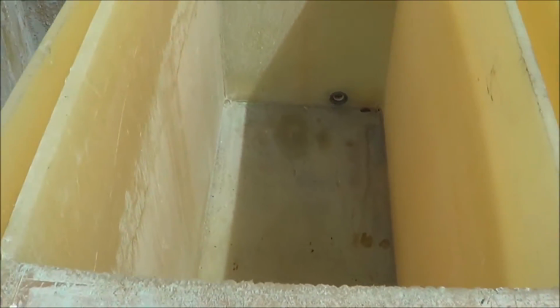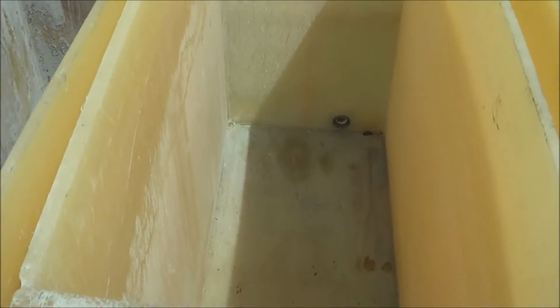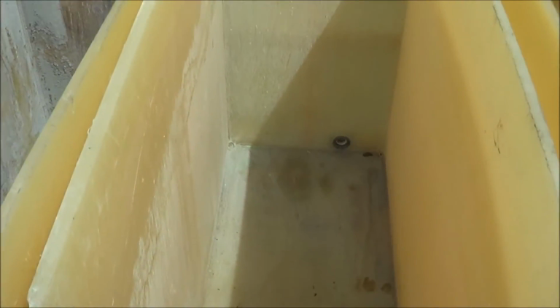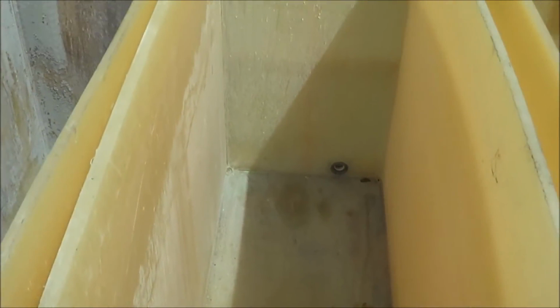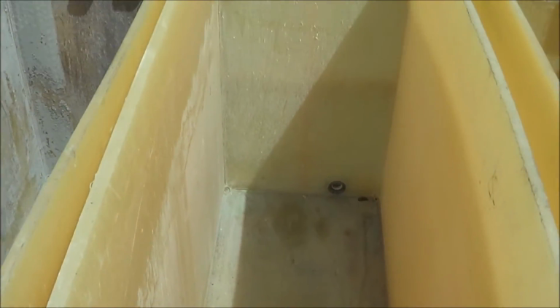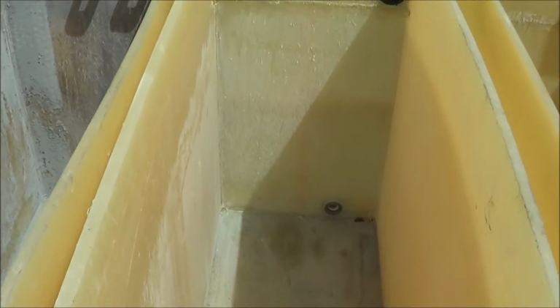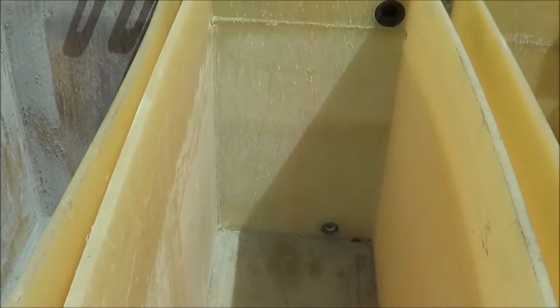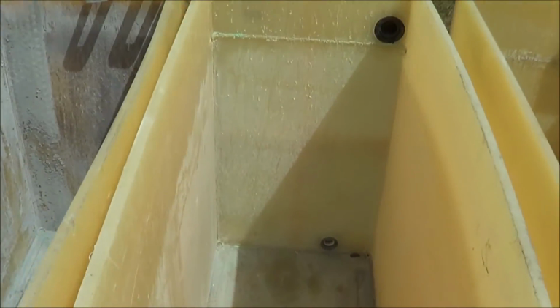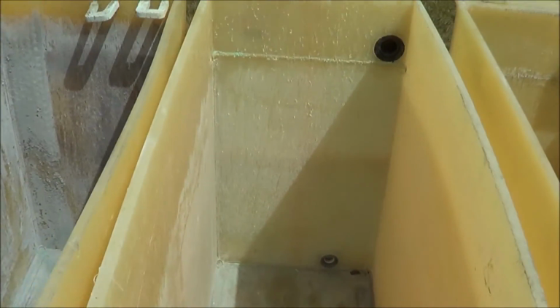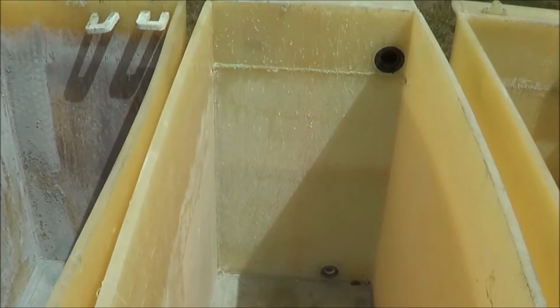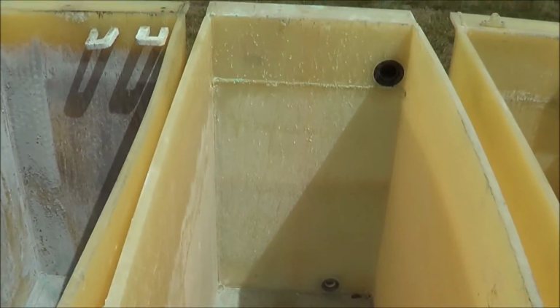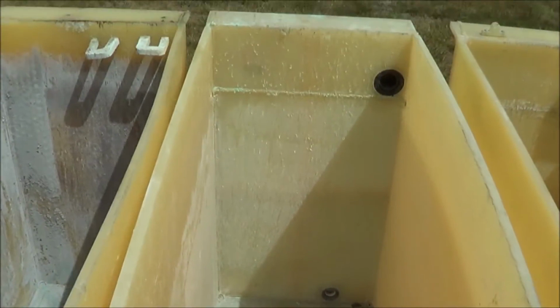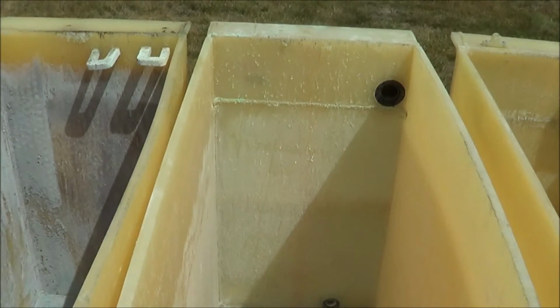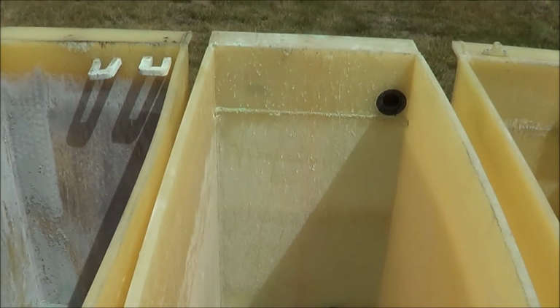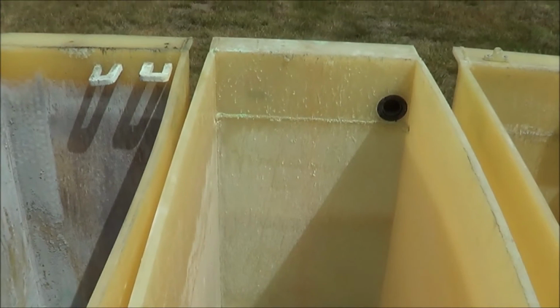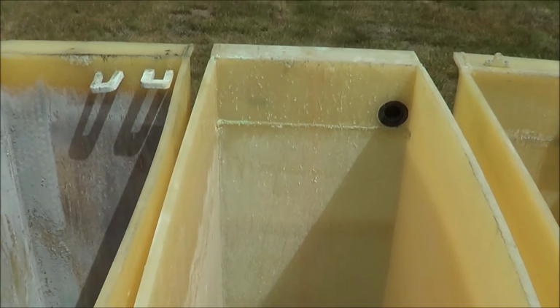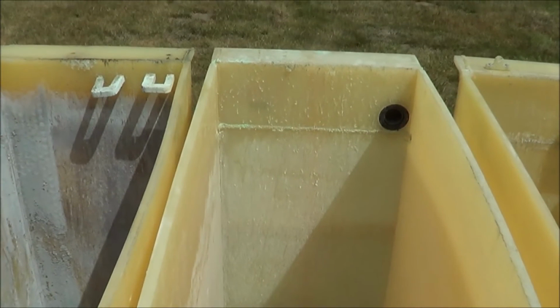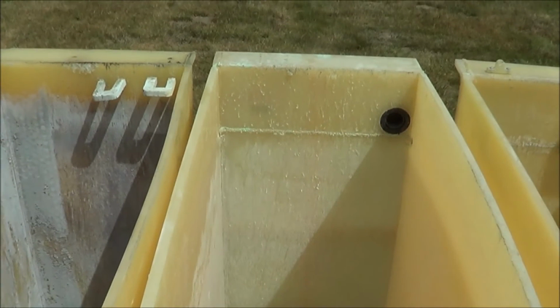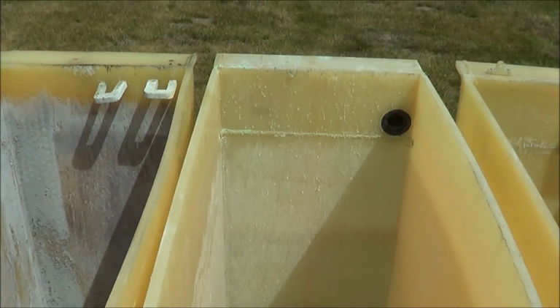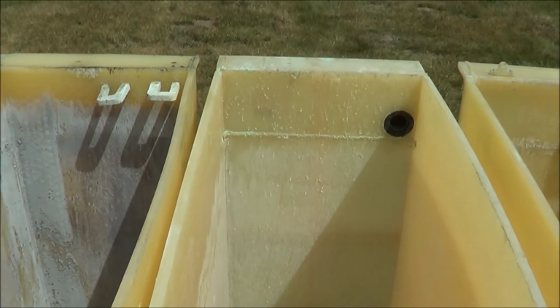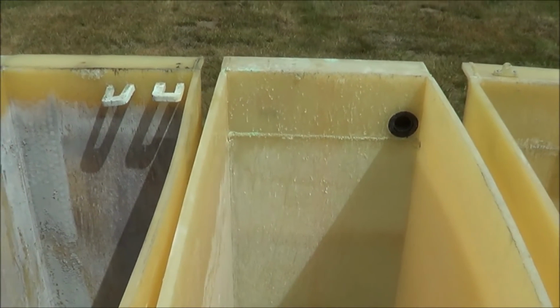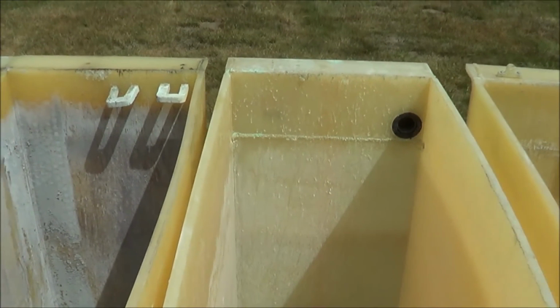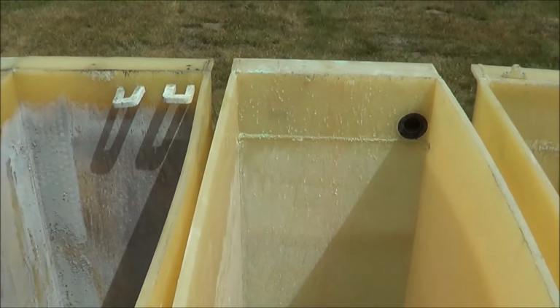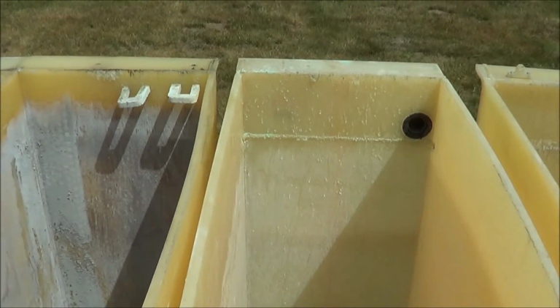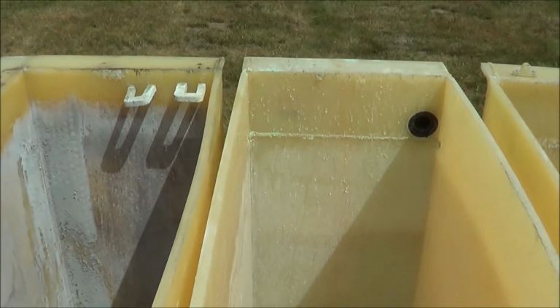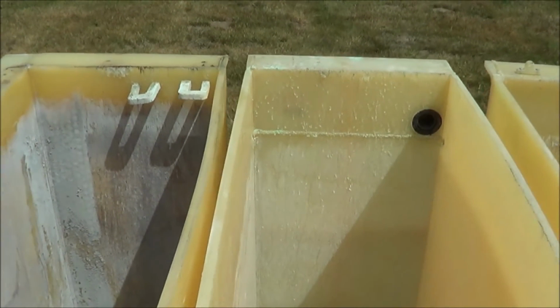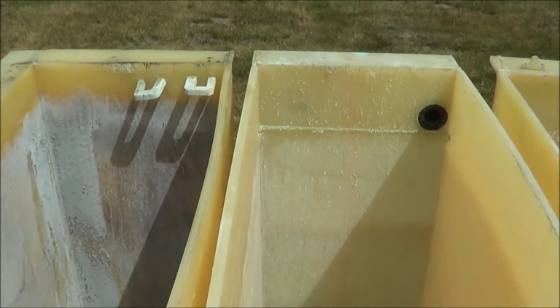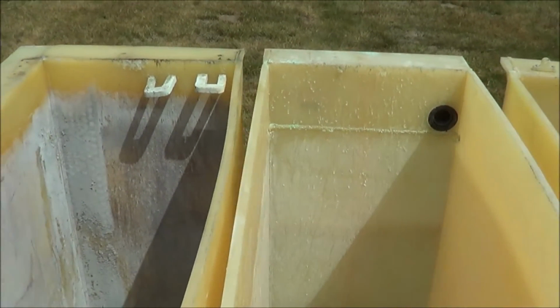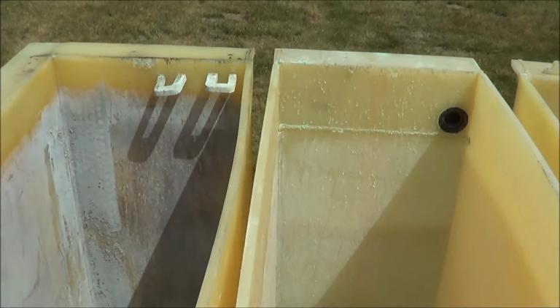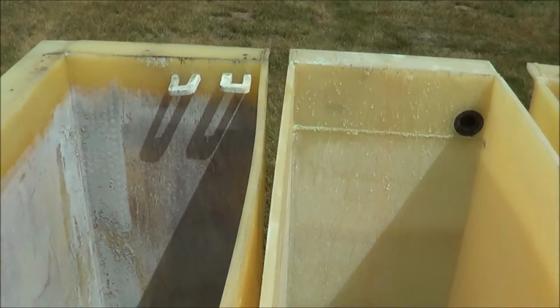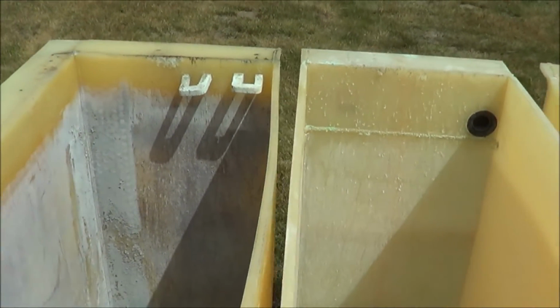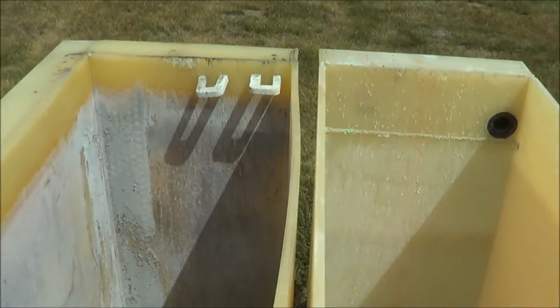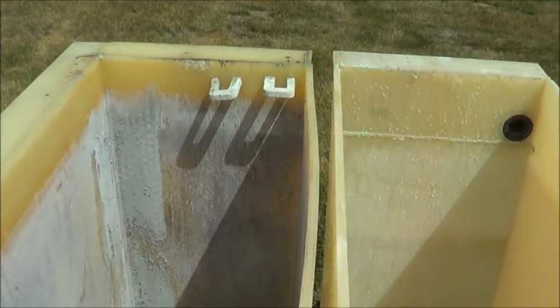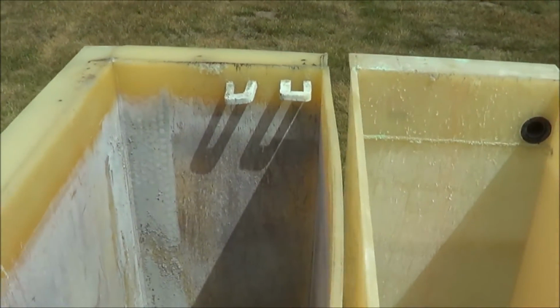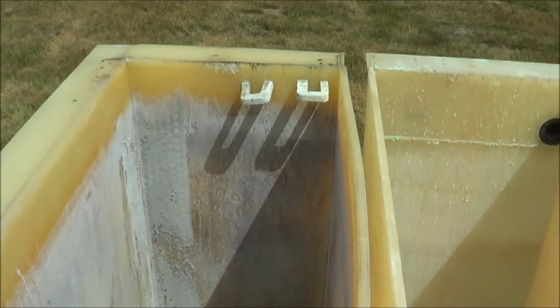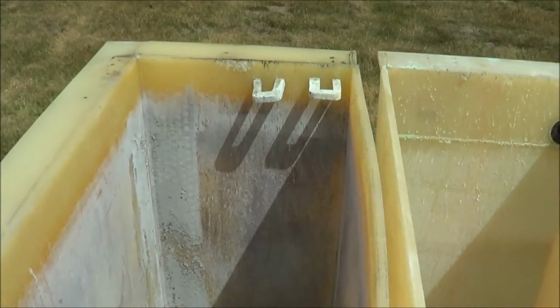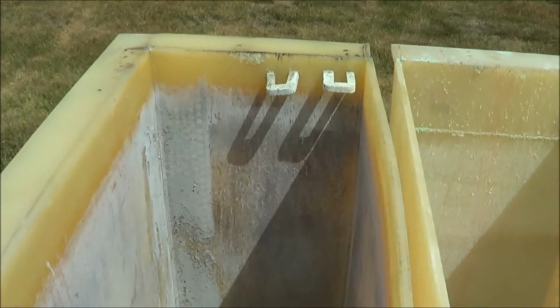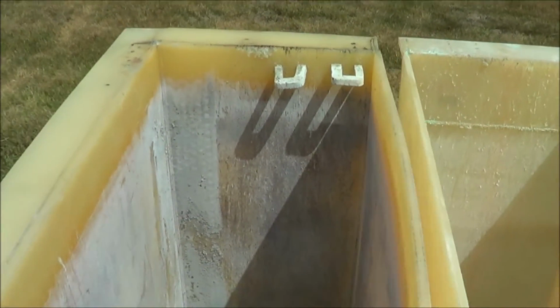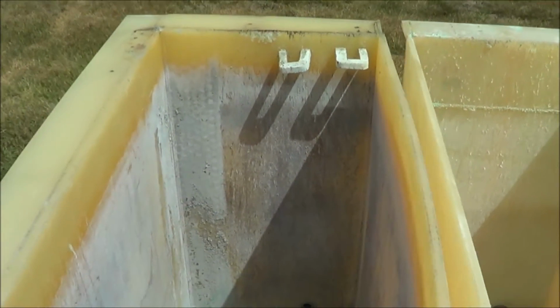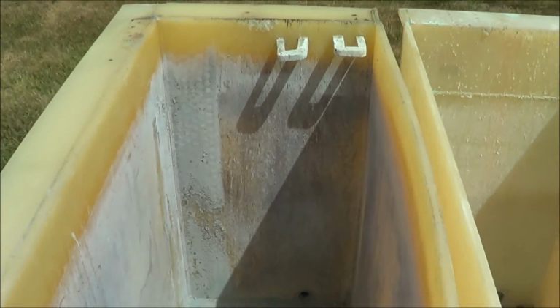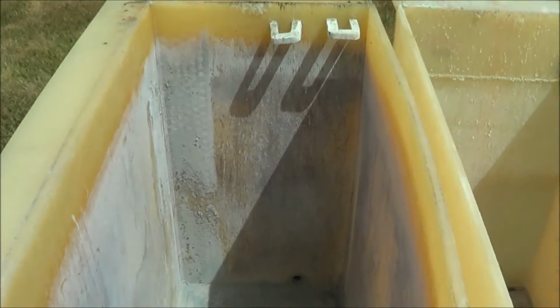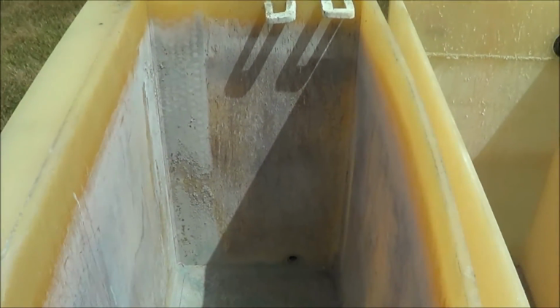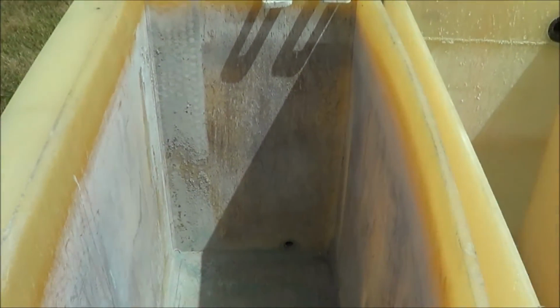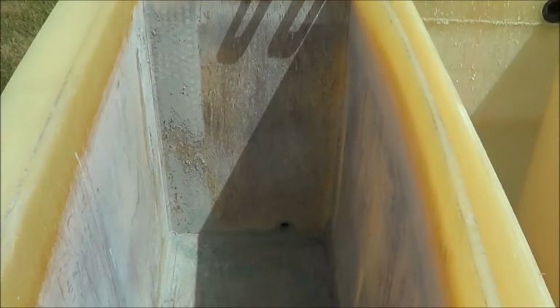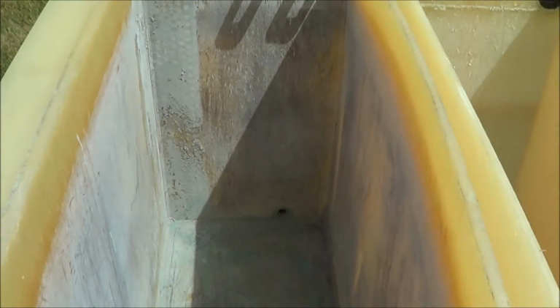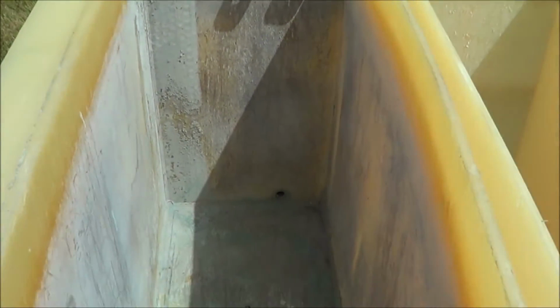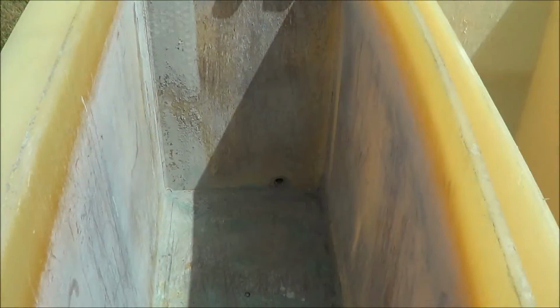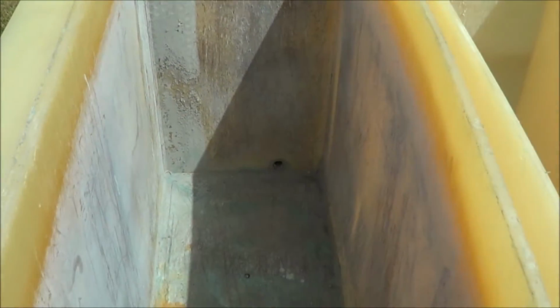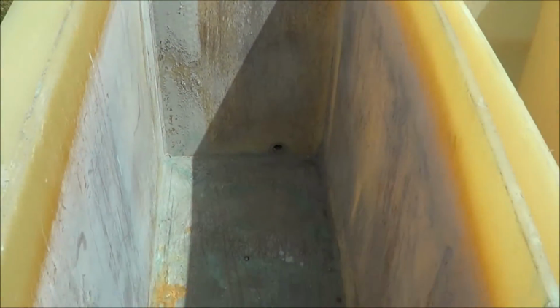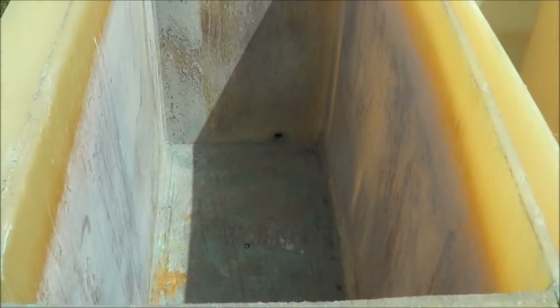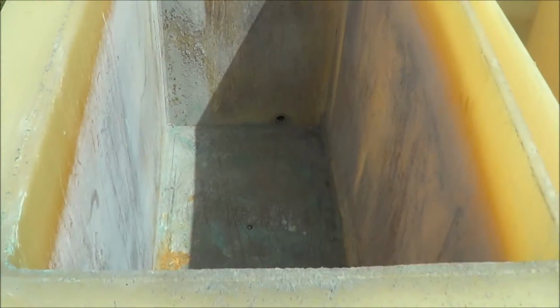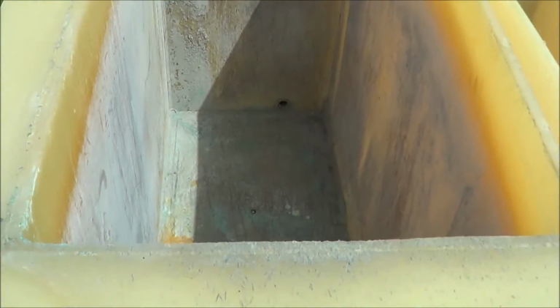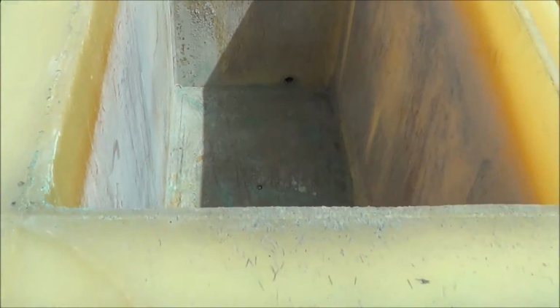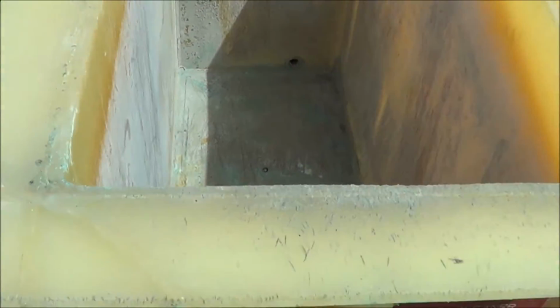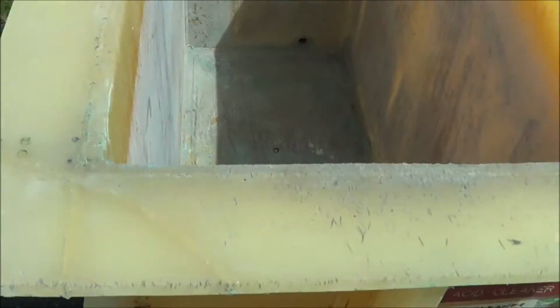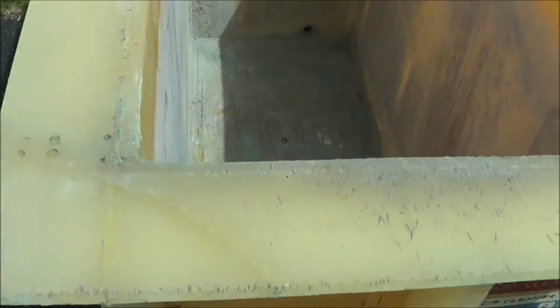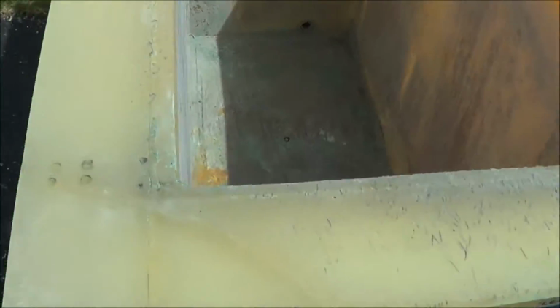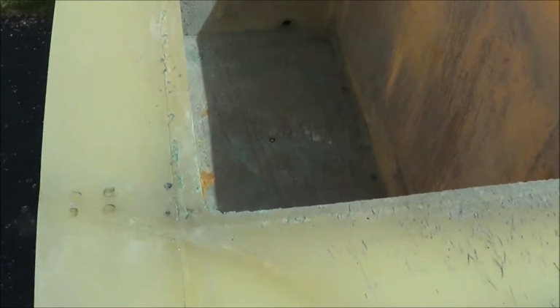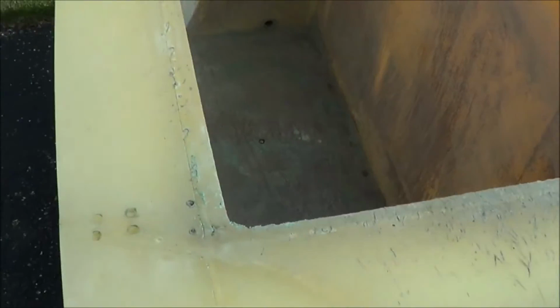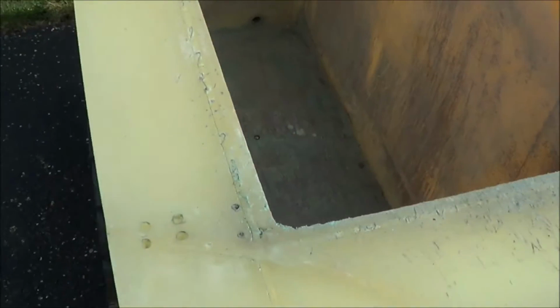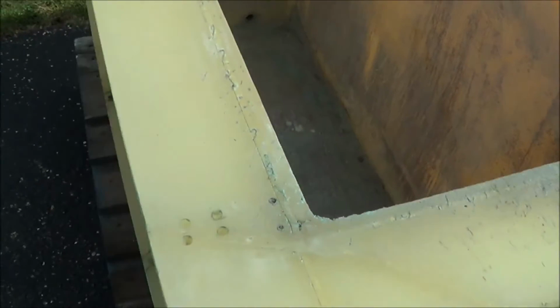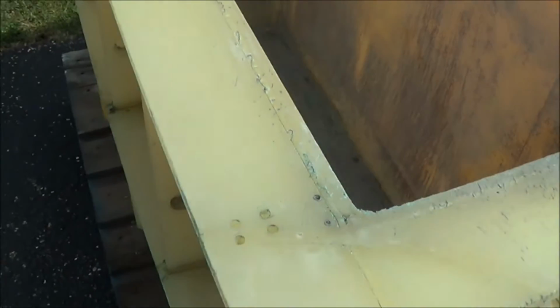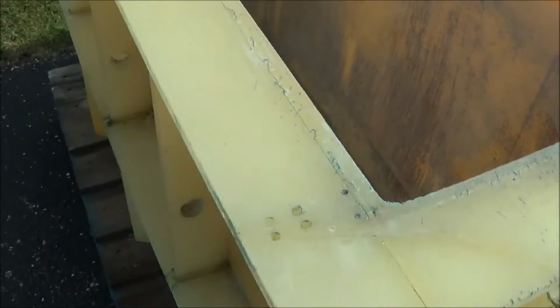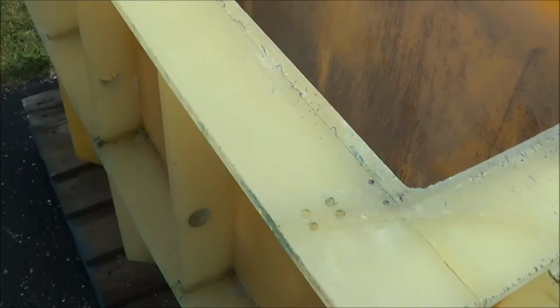The last two tanks are 40 inches long, 16 inches wide, 30 inches in depth — all poly construction.